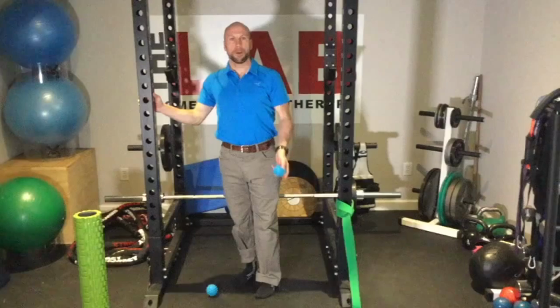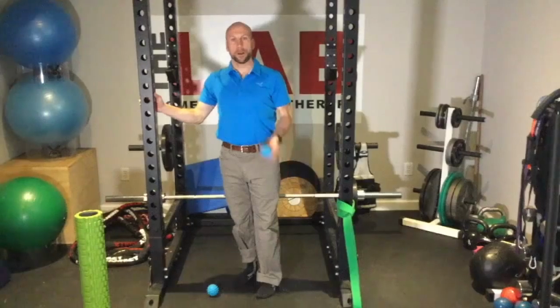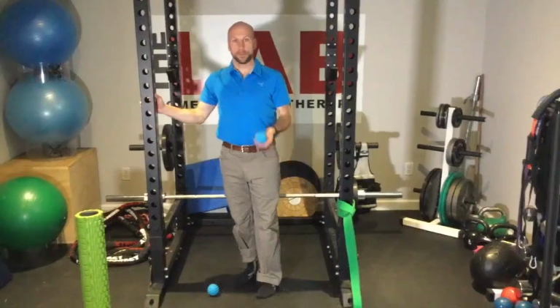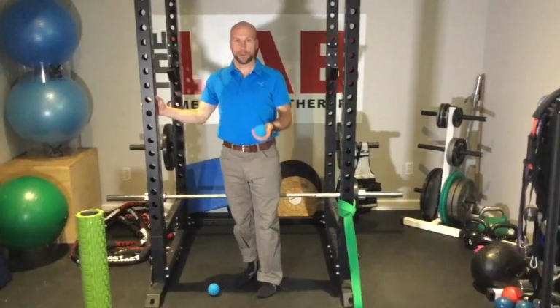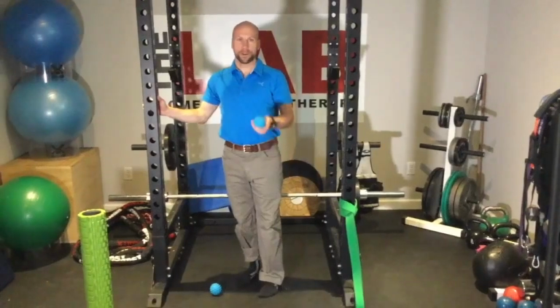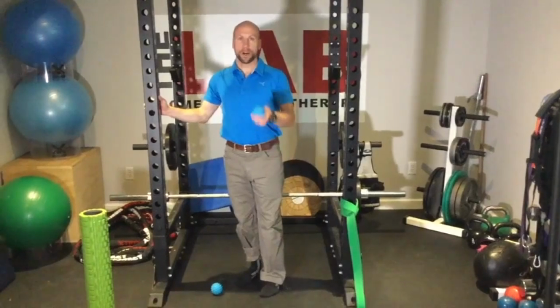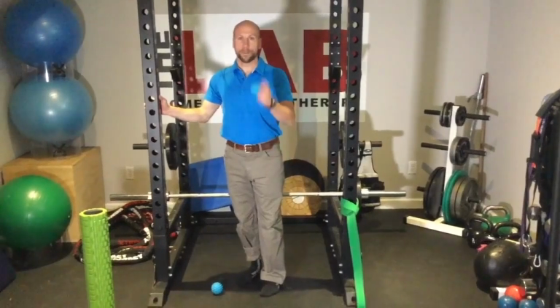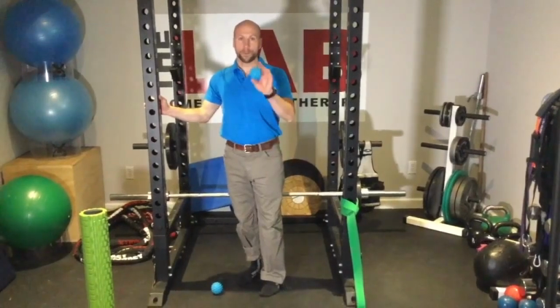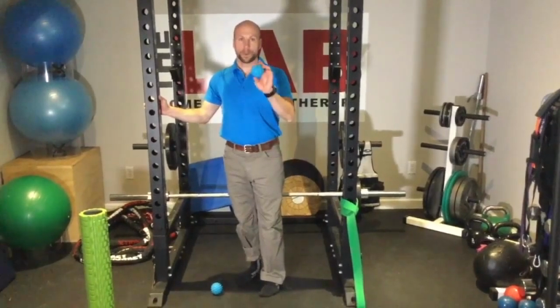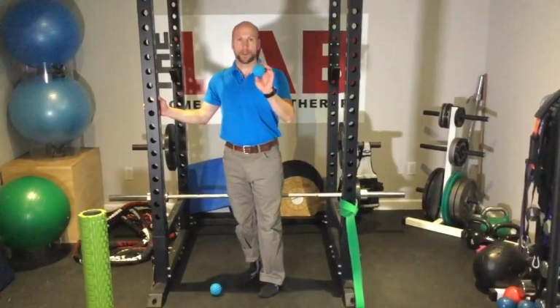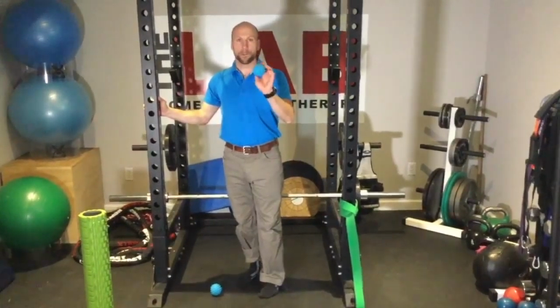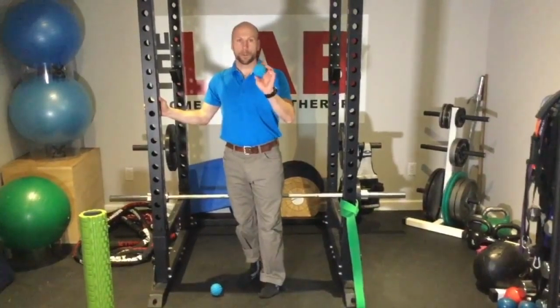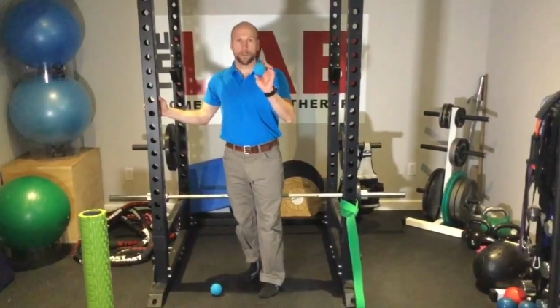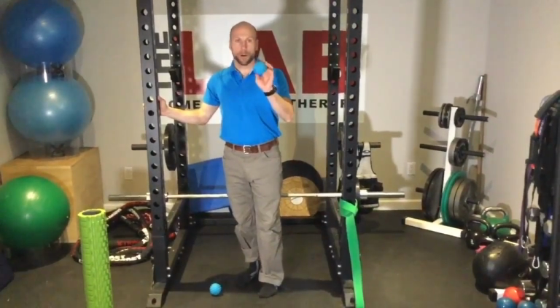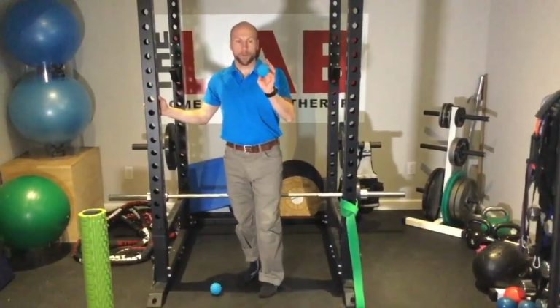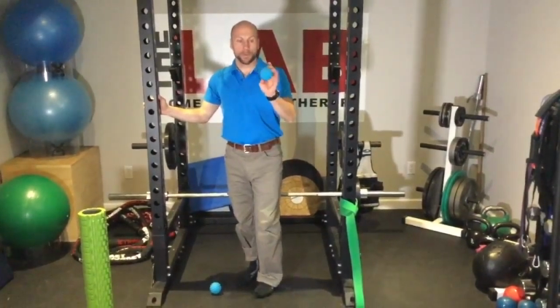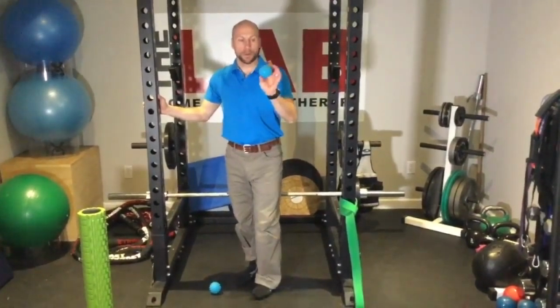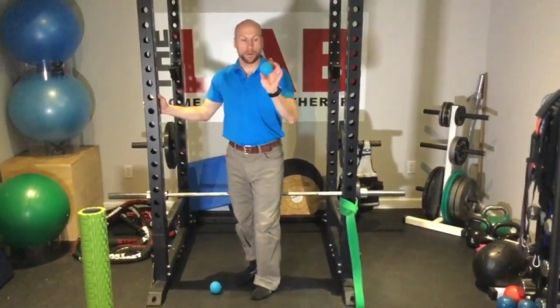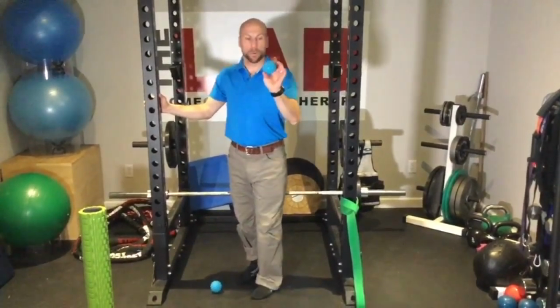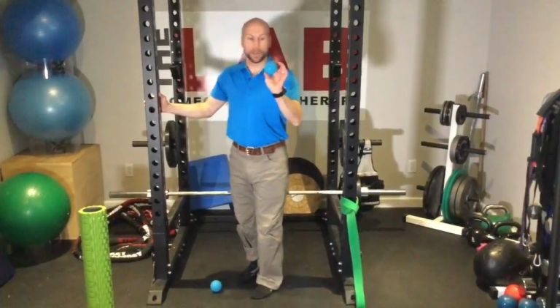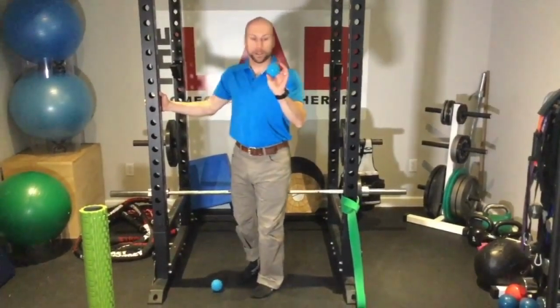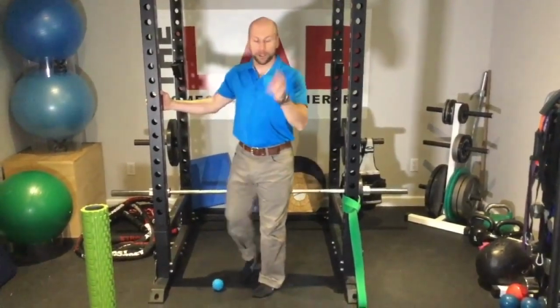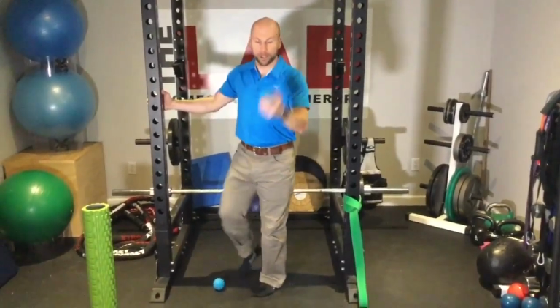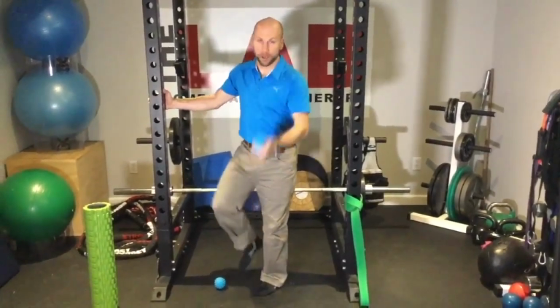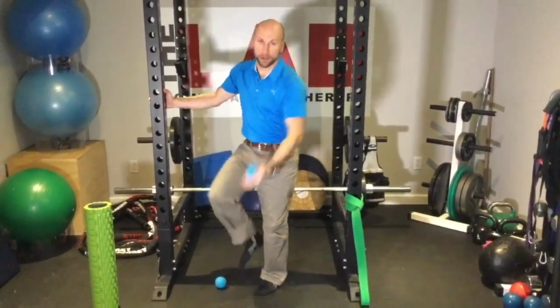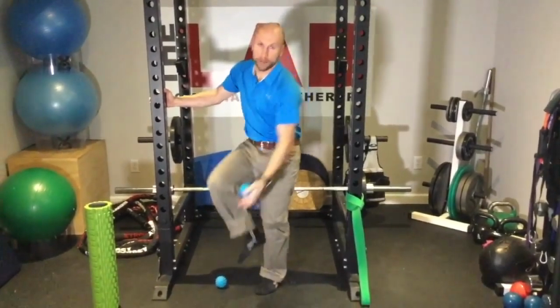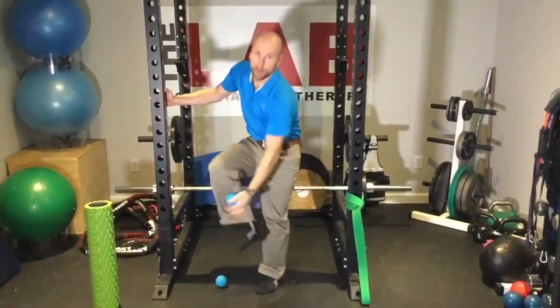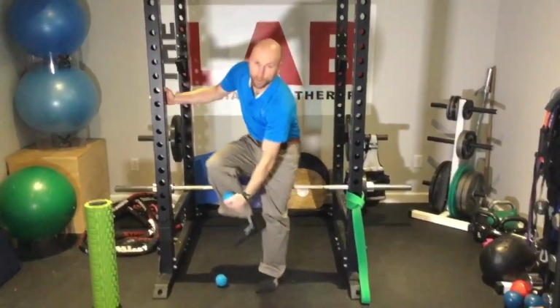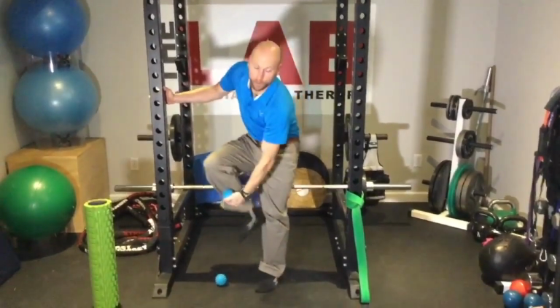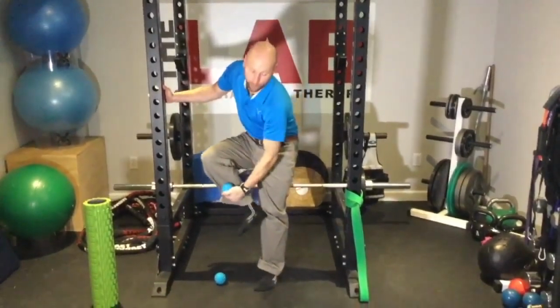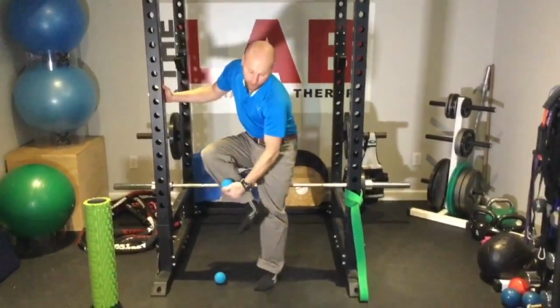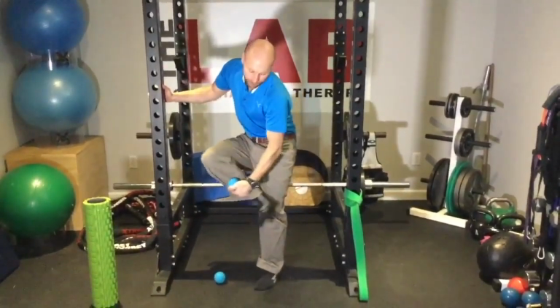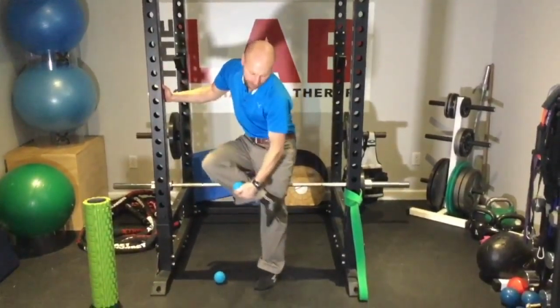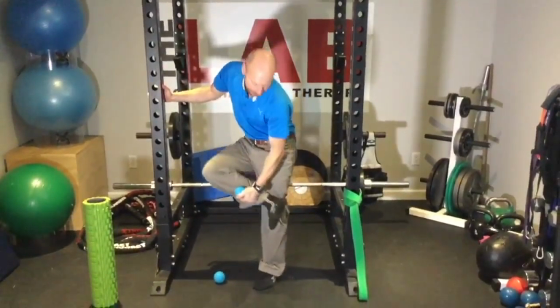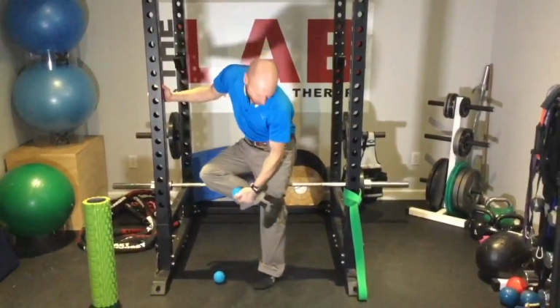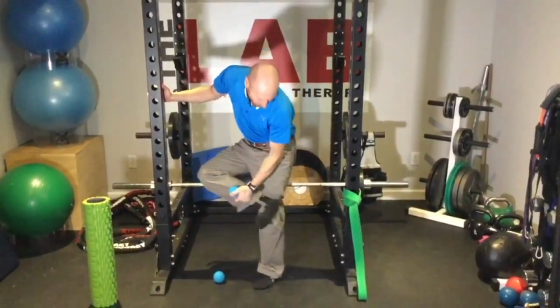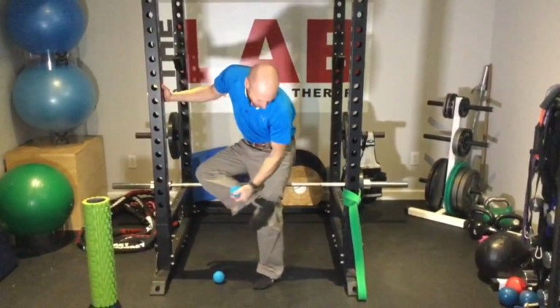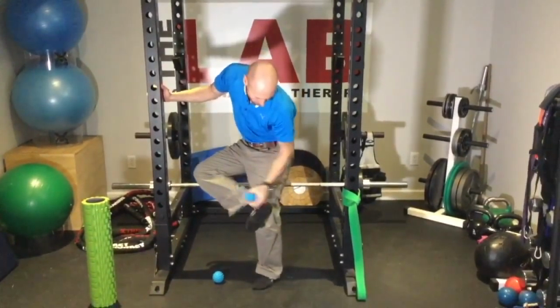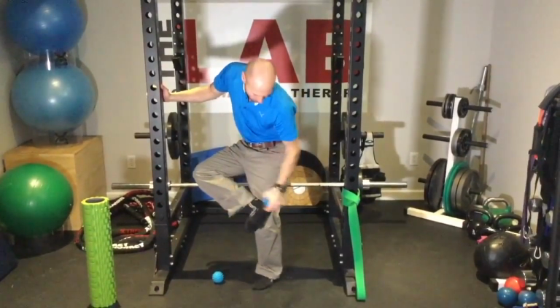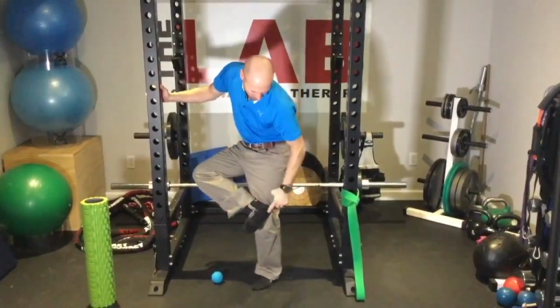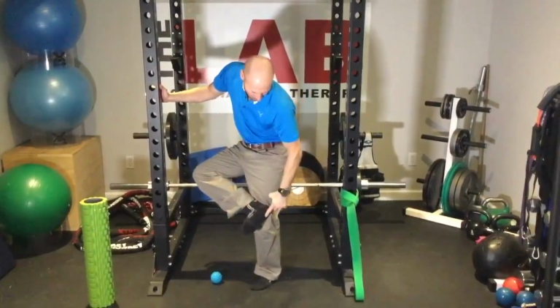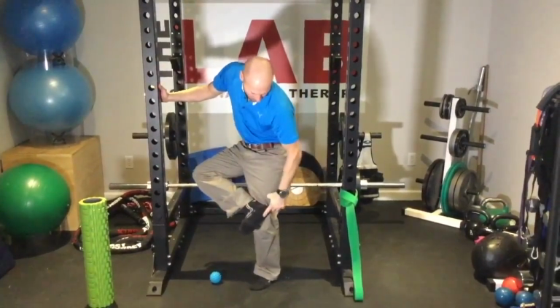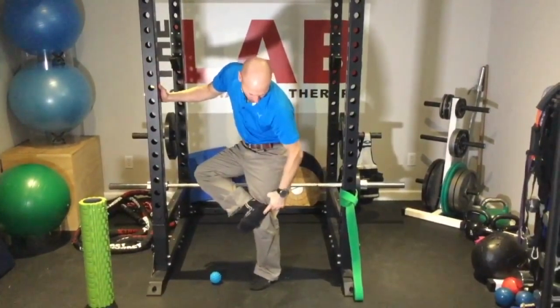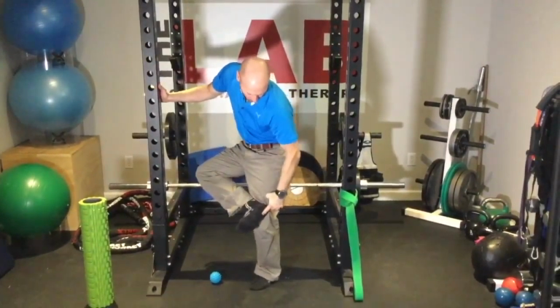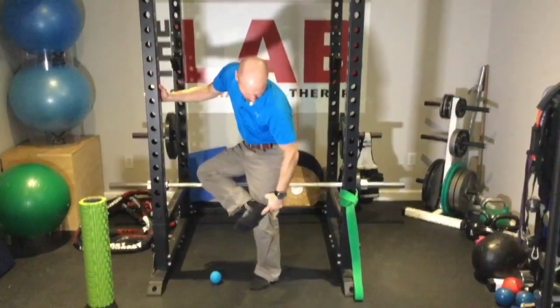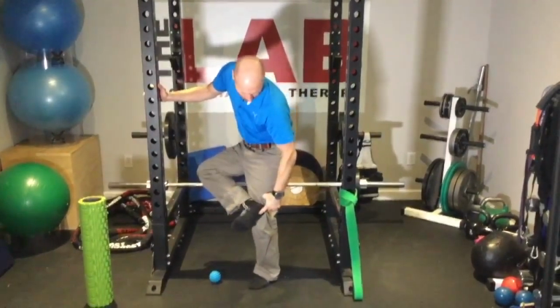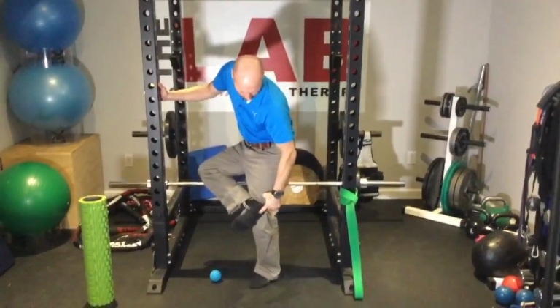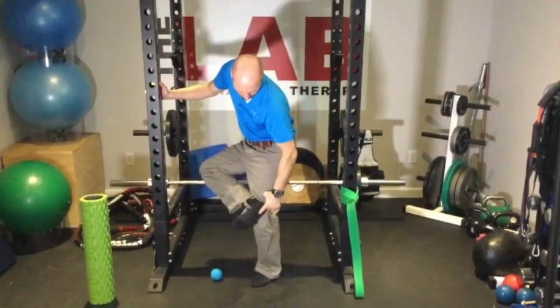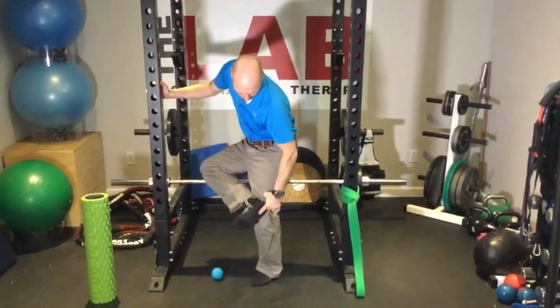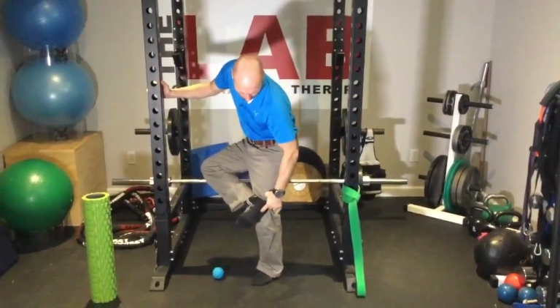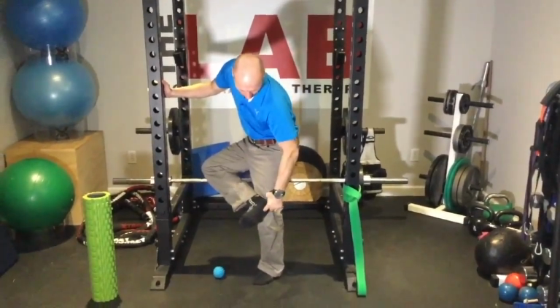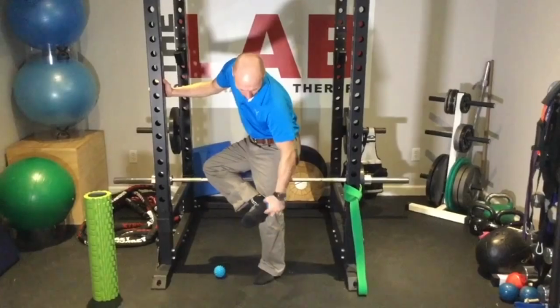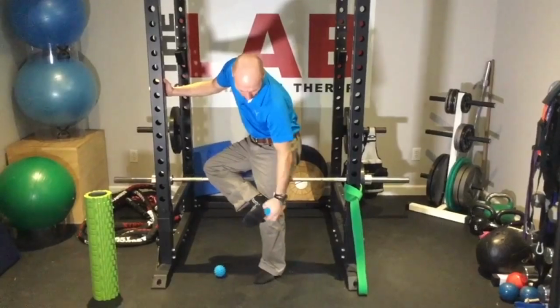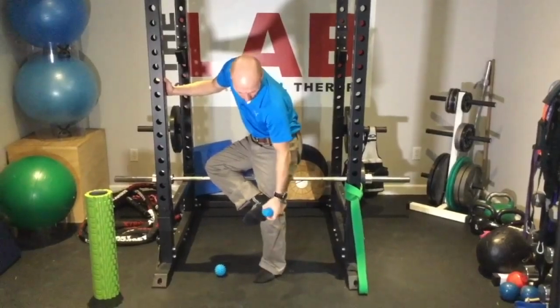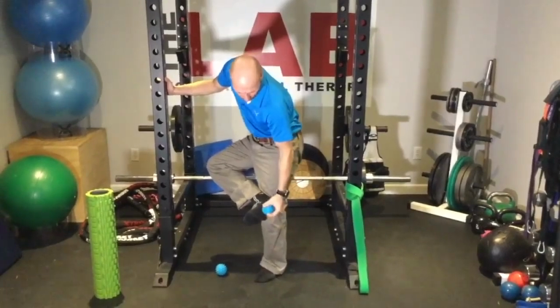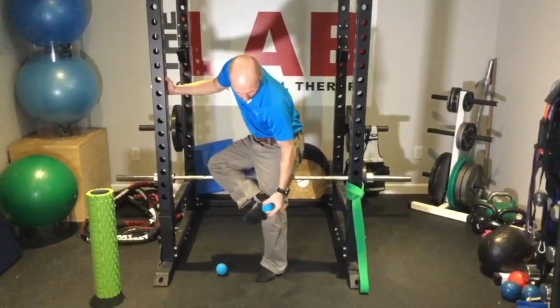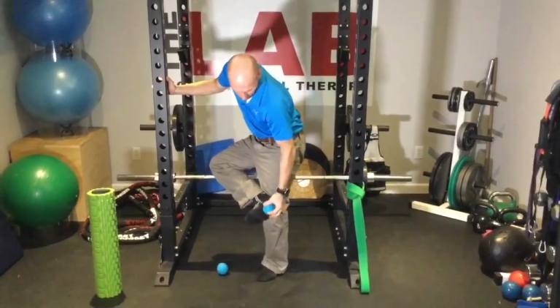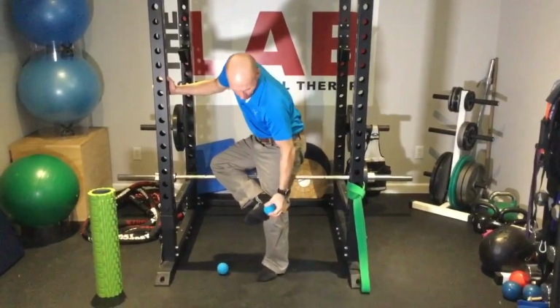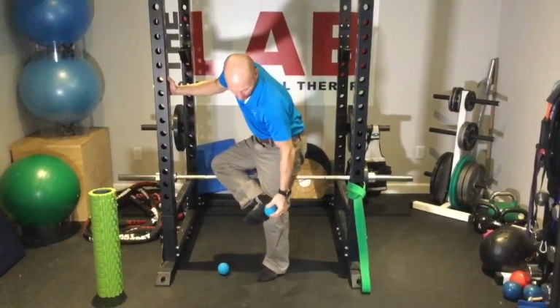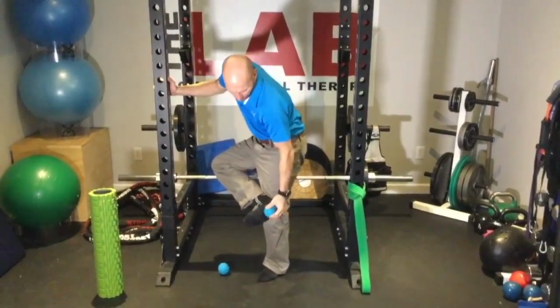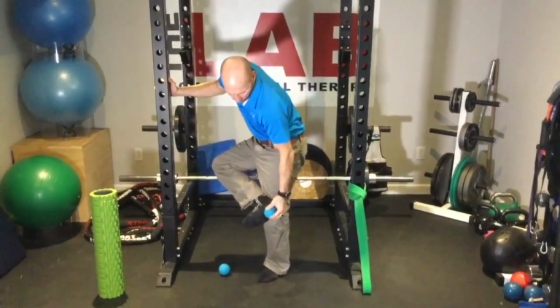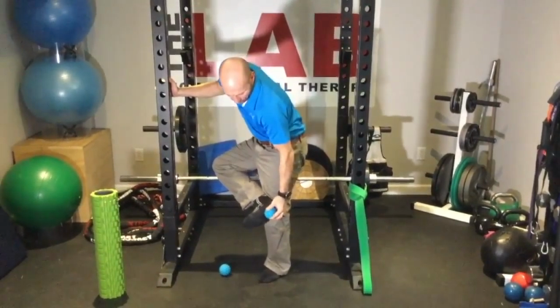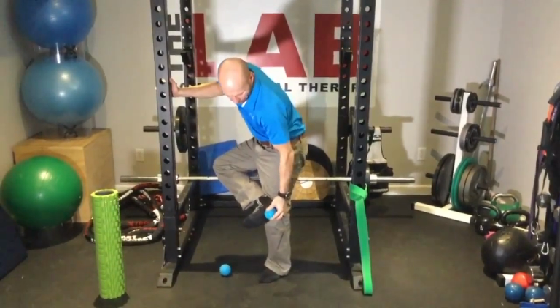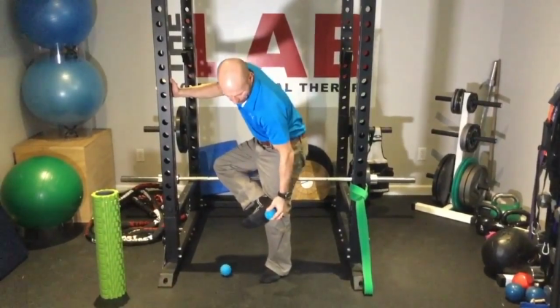Bottom and top with the blue ball — we're going to start working on the heel bone. There's the heel bone, and we're going to work just in front of the ball there.